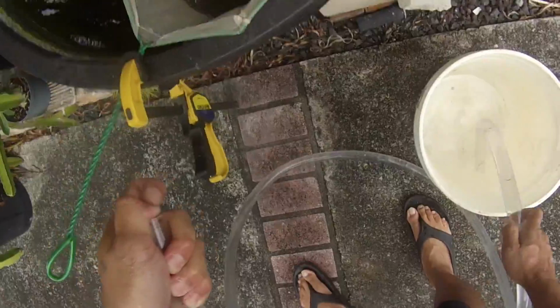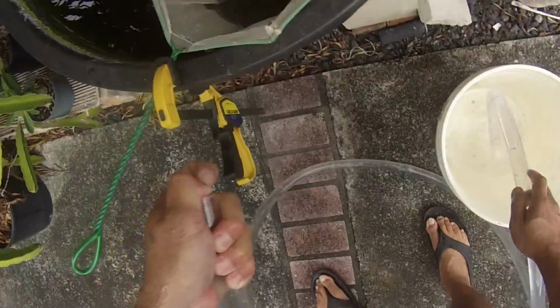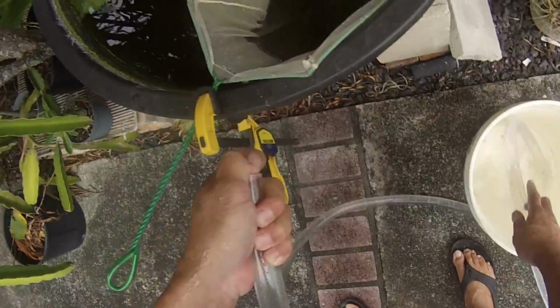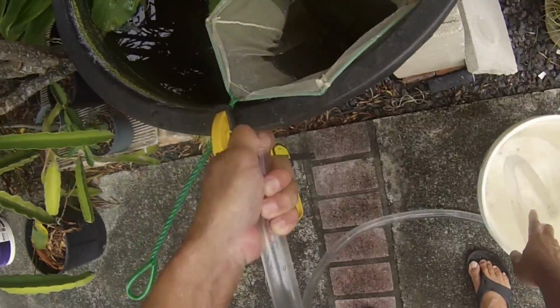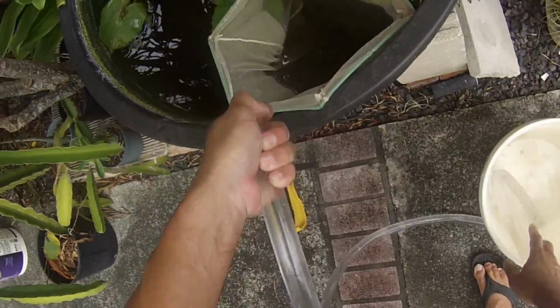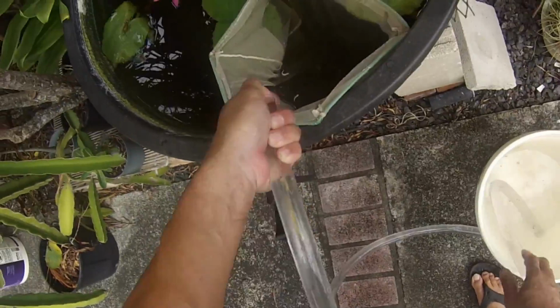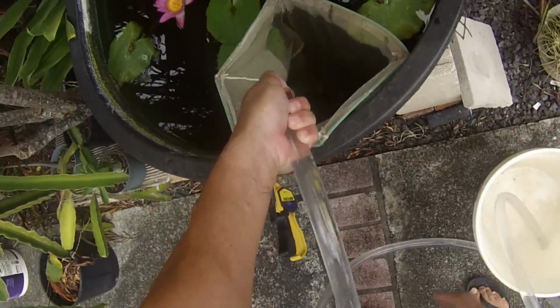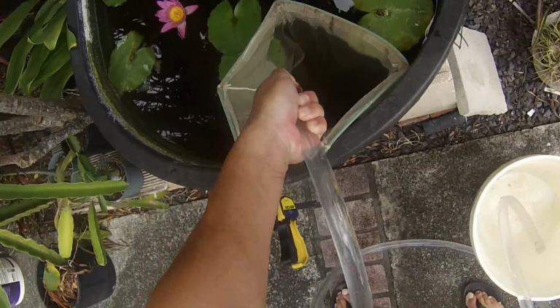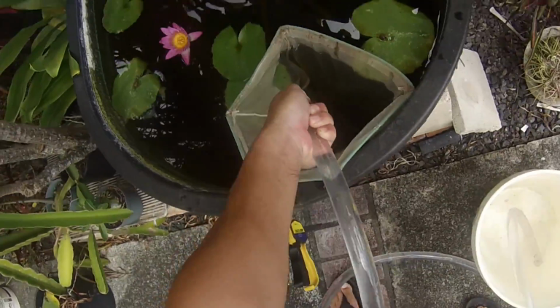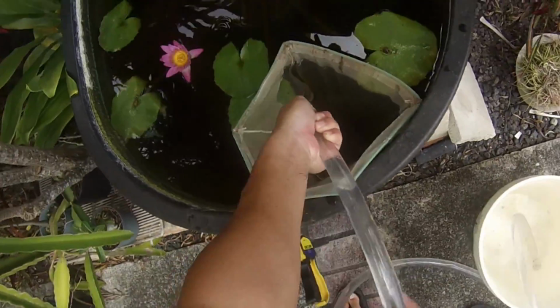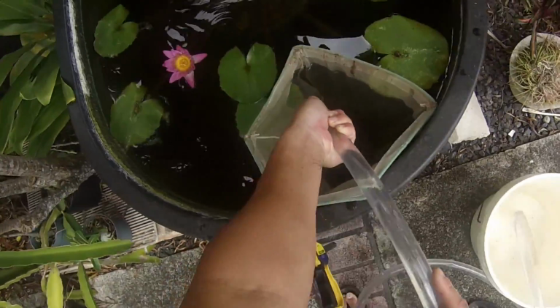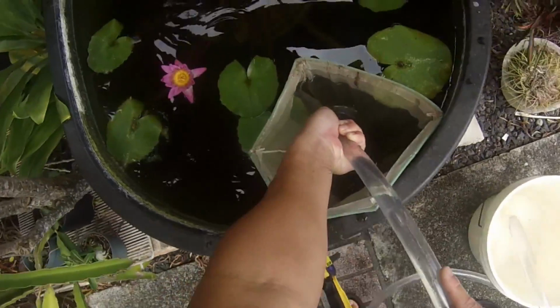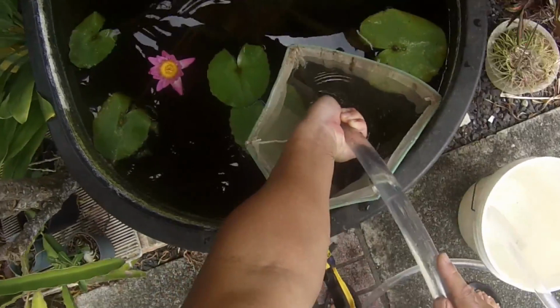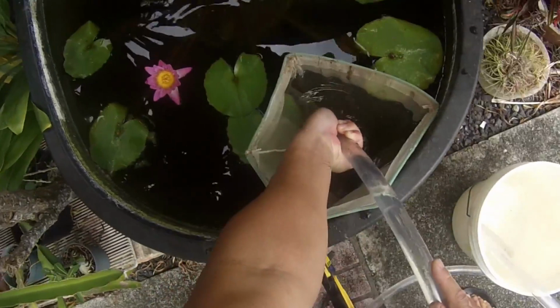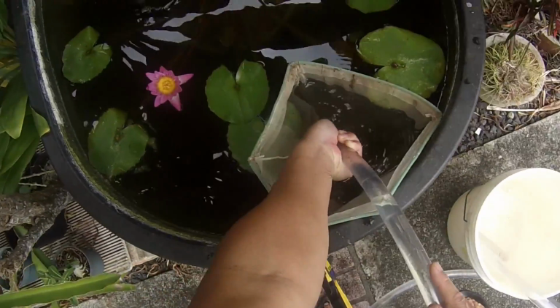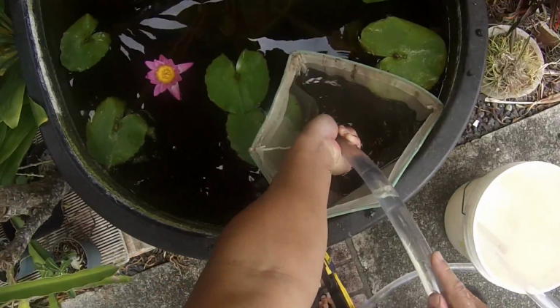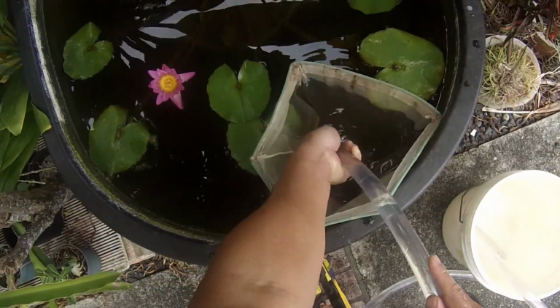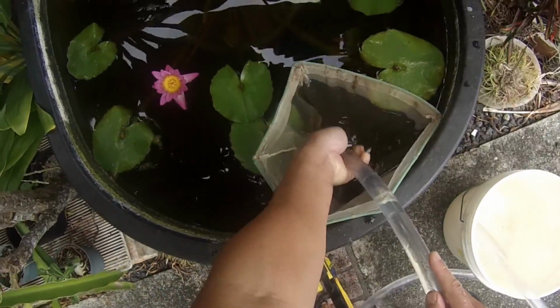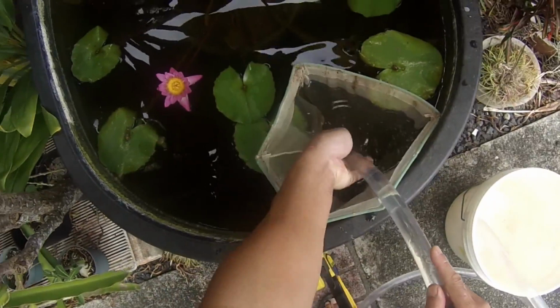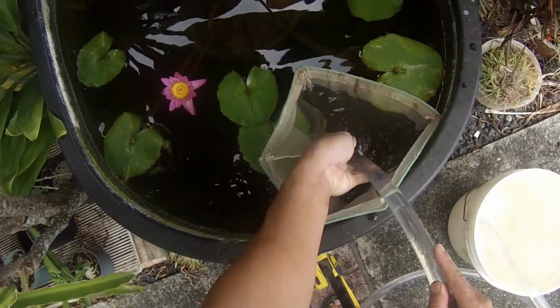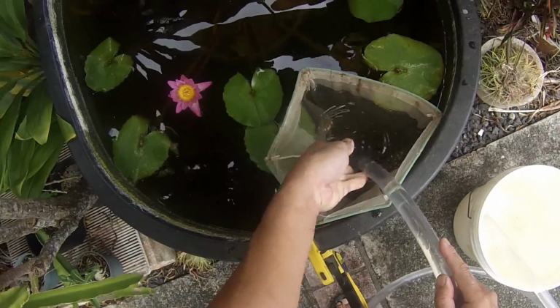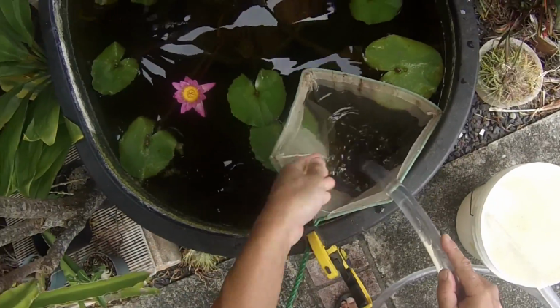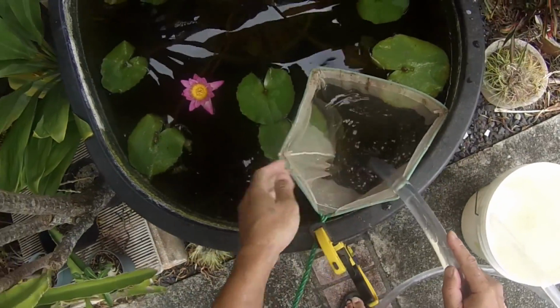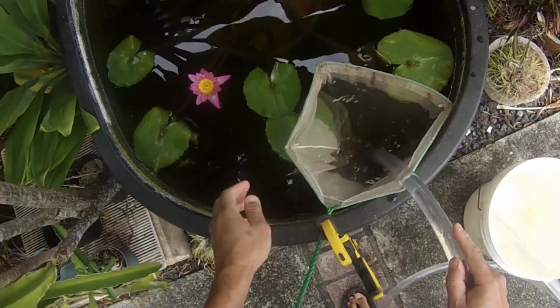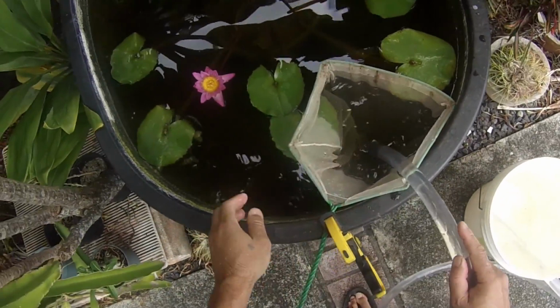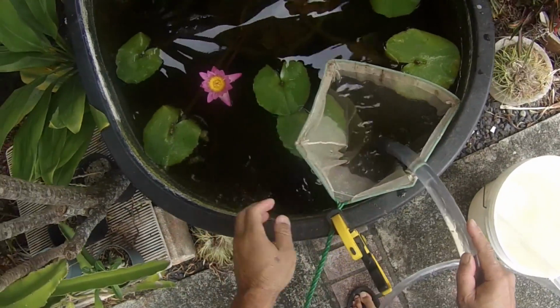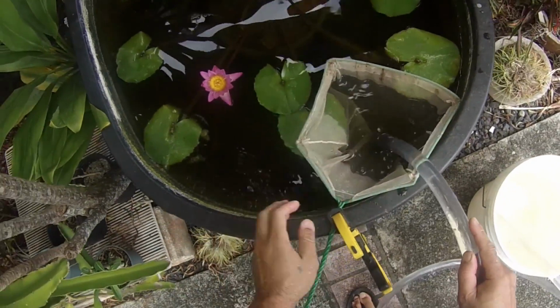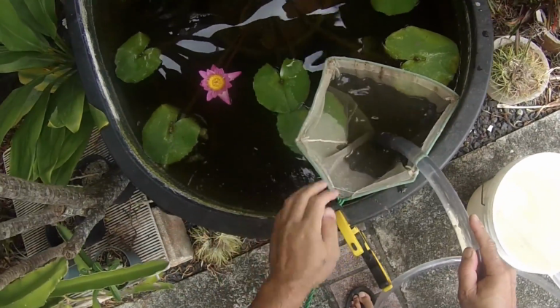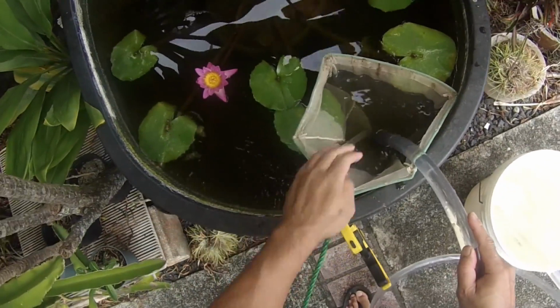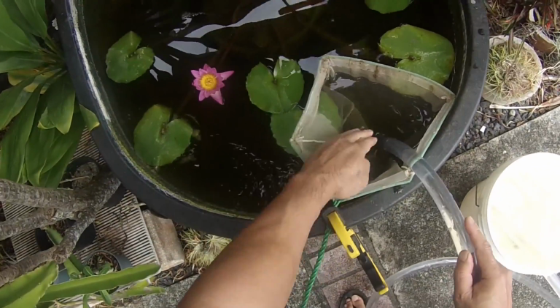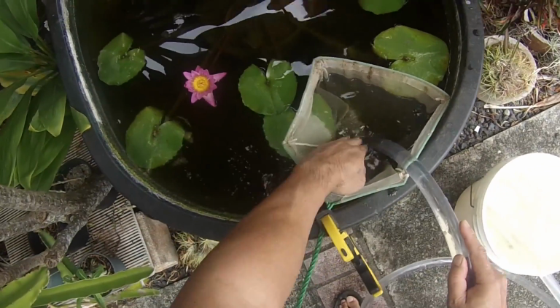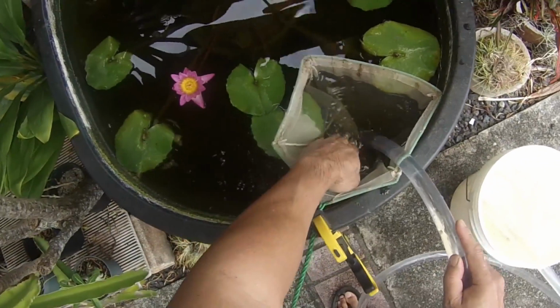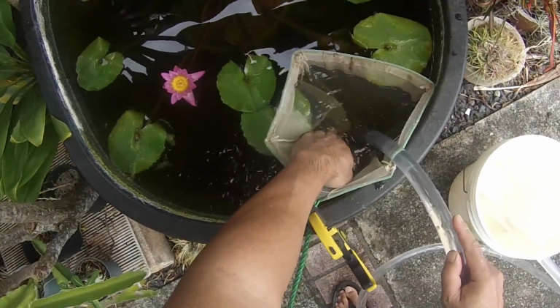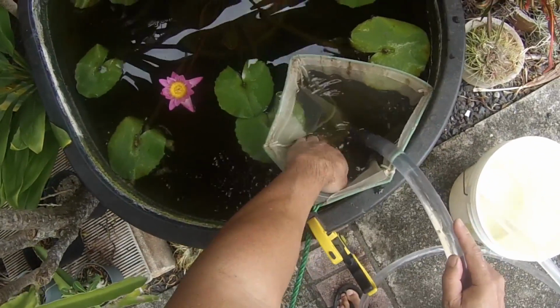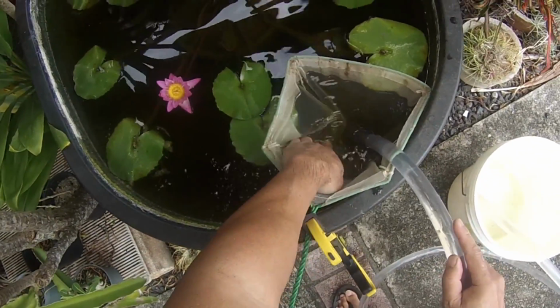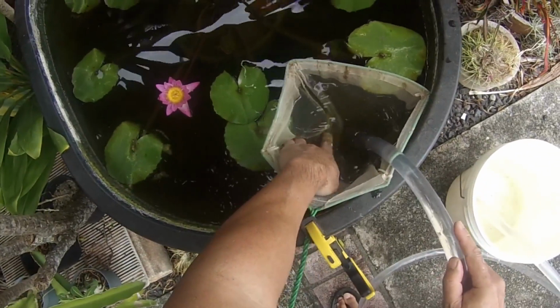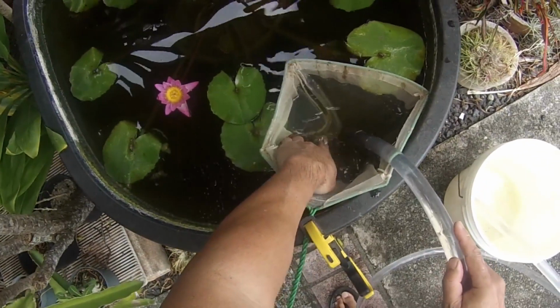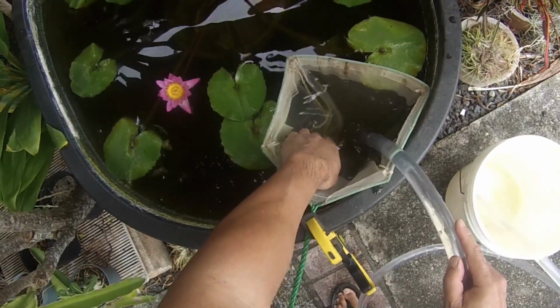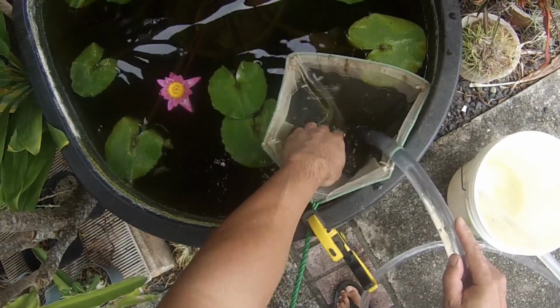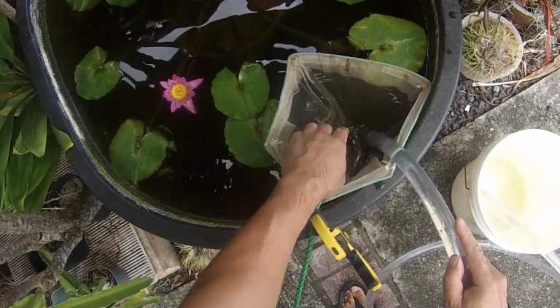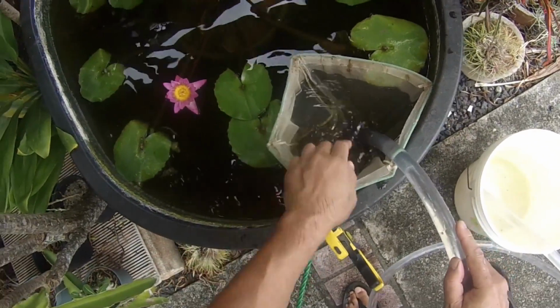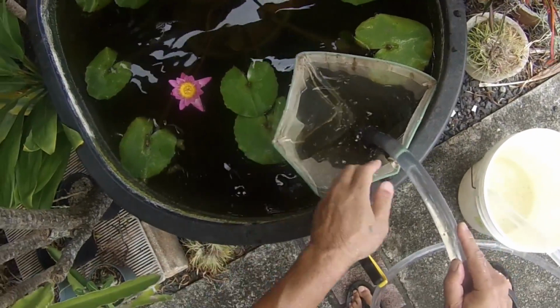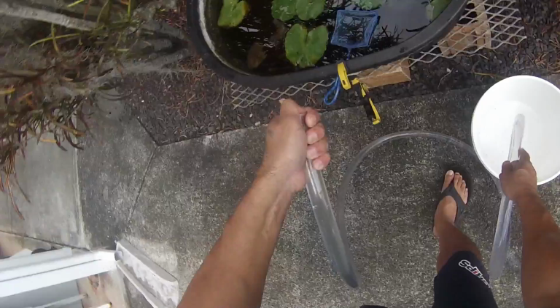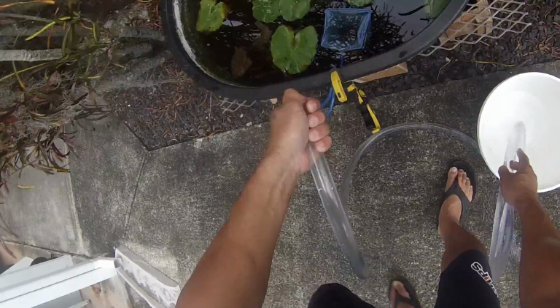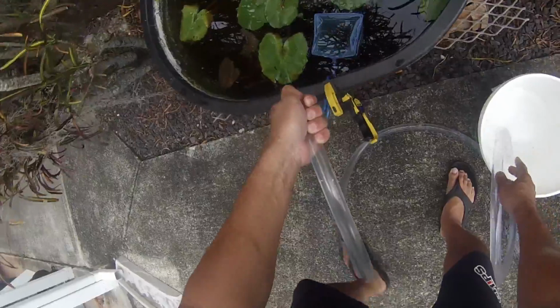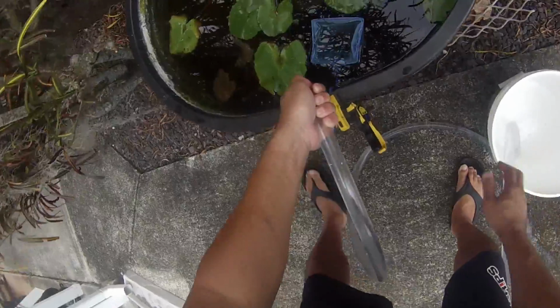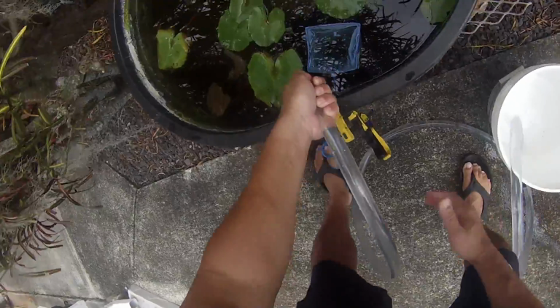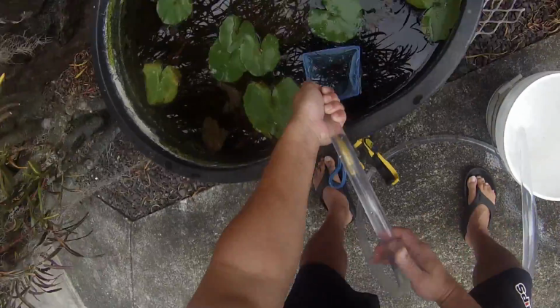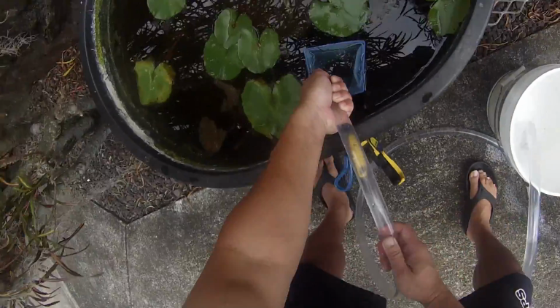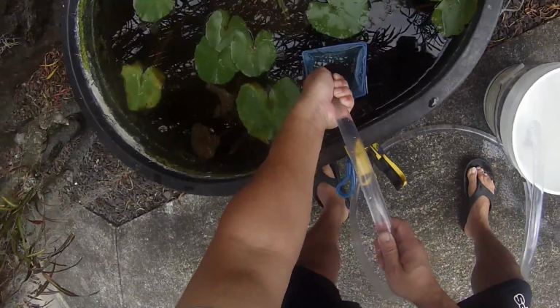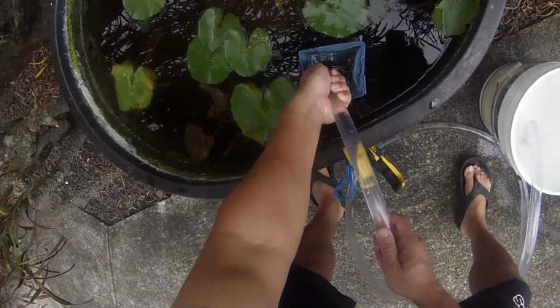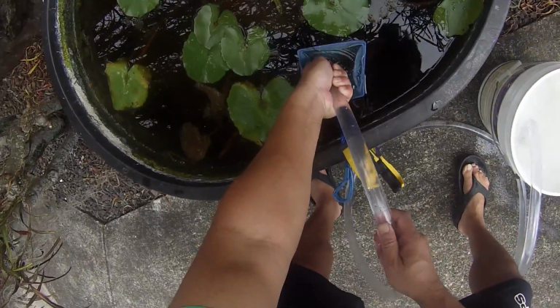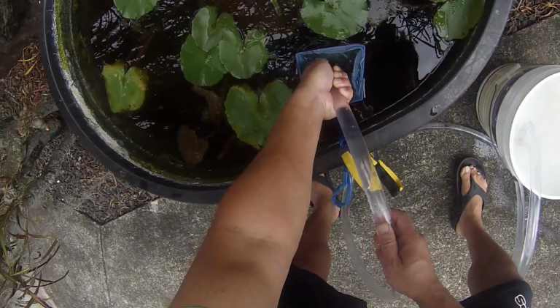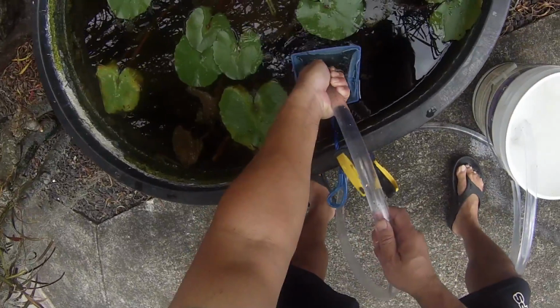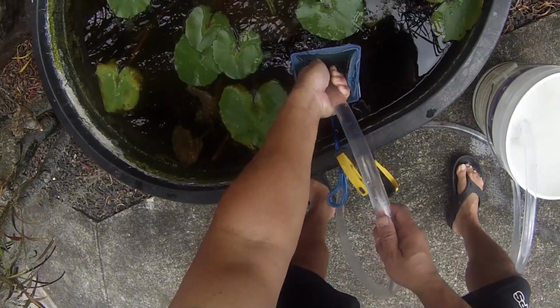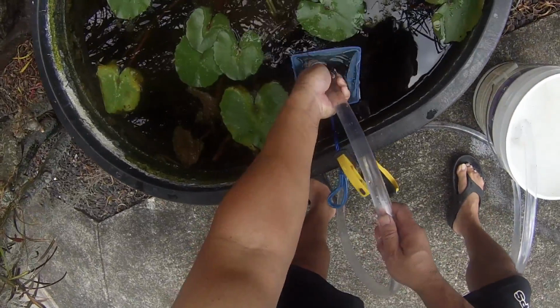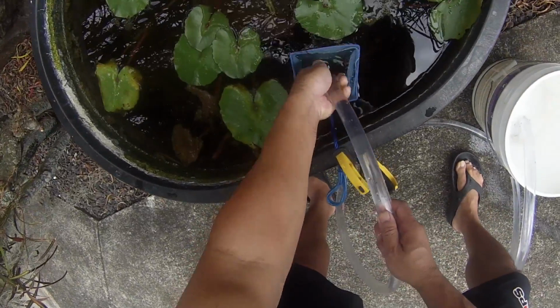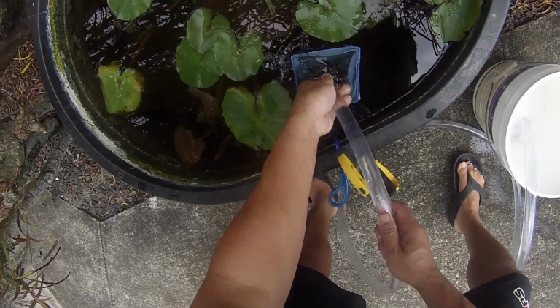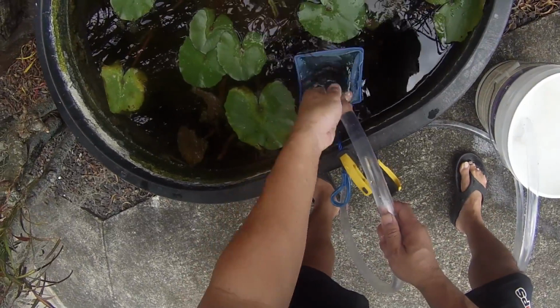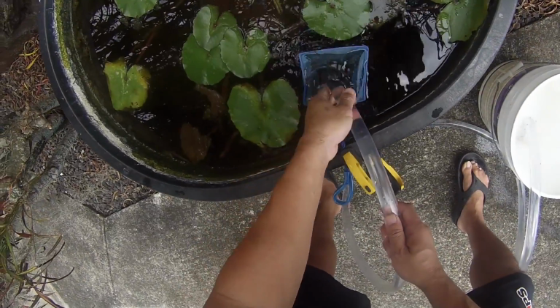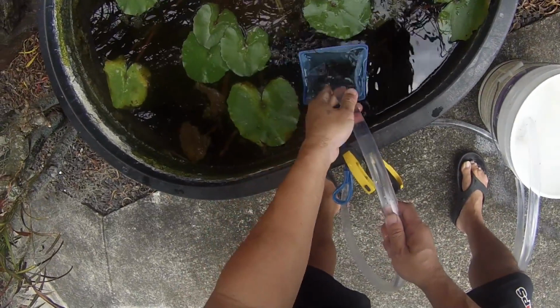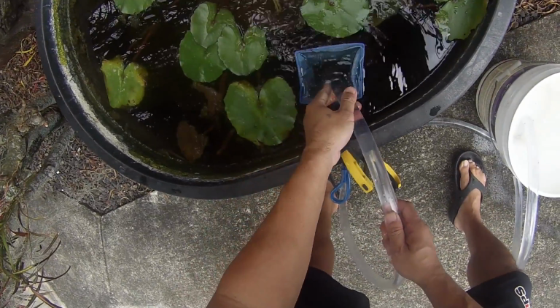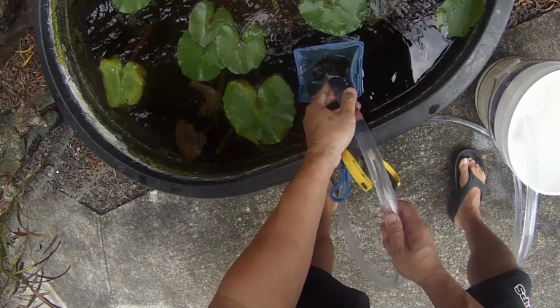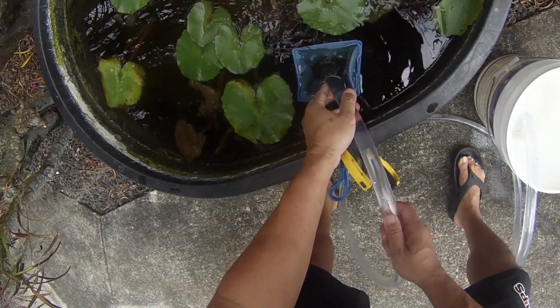Moving over to the next tub — this is the tub with the guppy fry. Here's the second tub with more guppy fry.